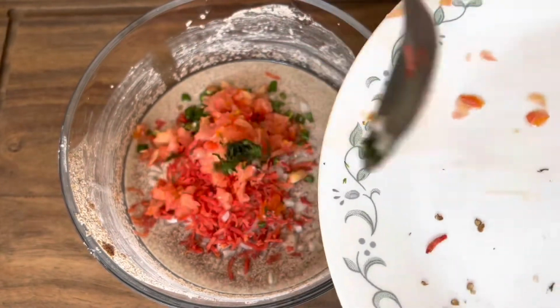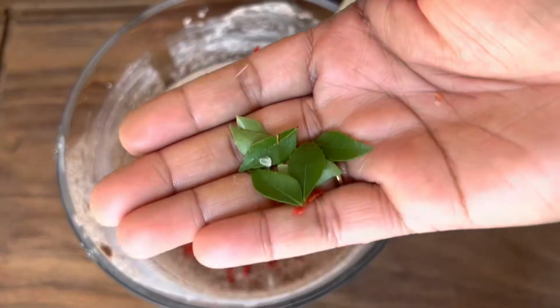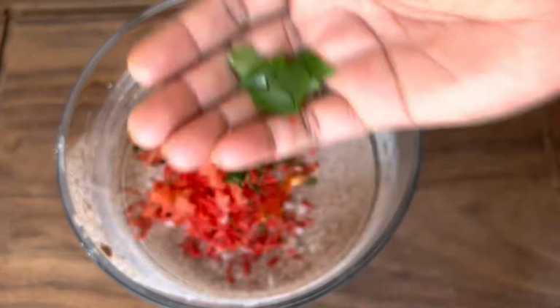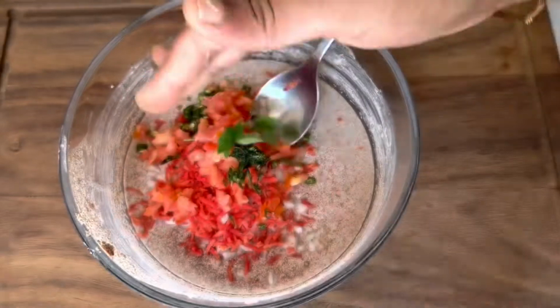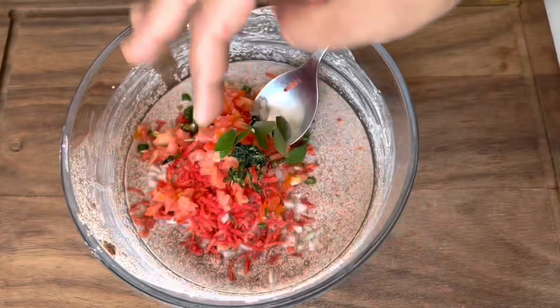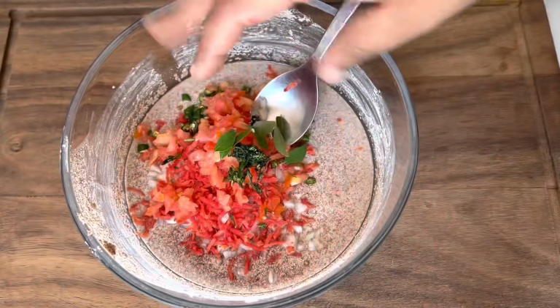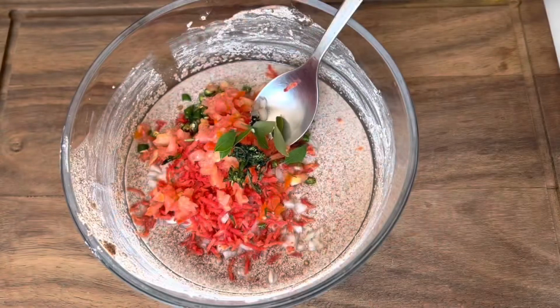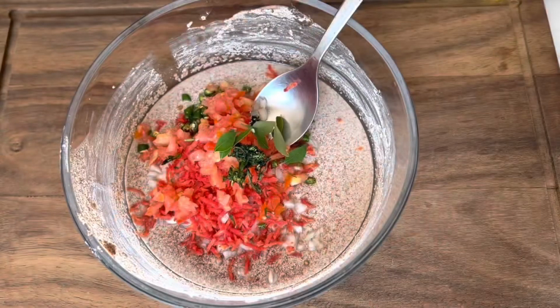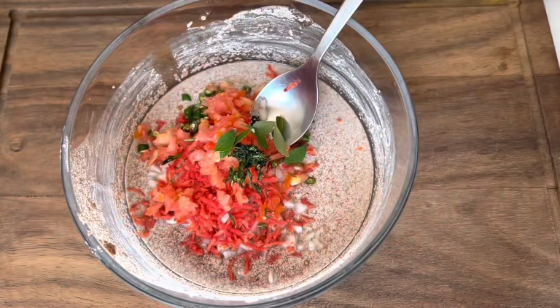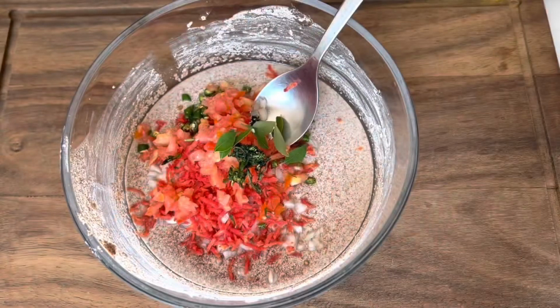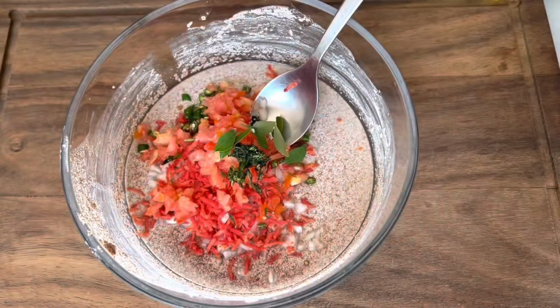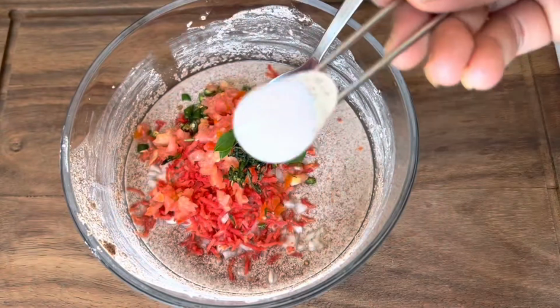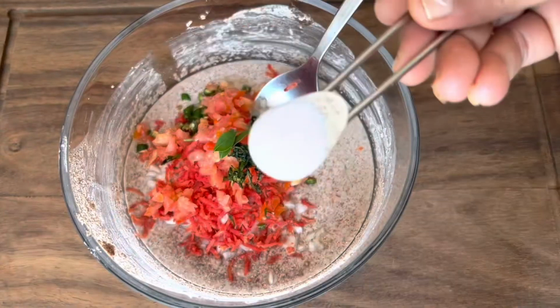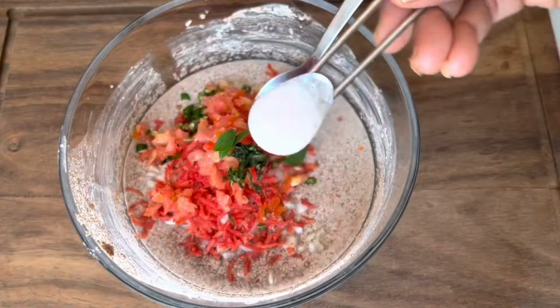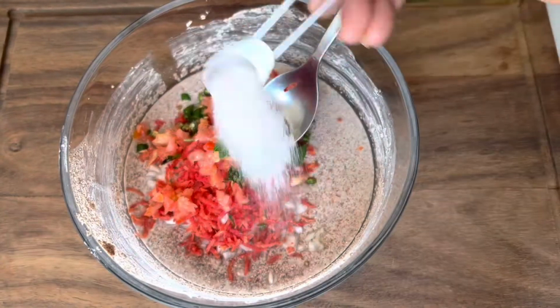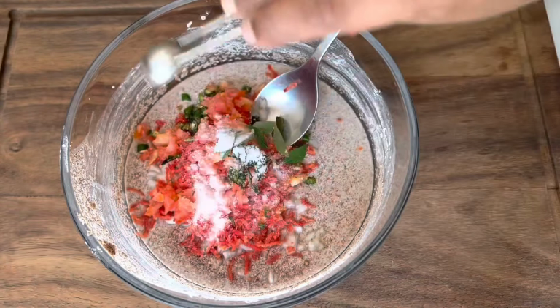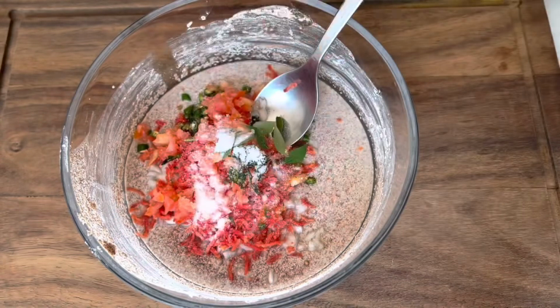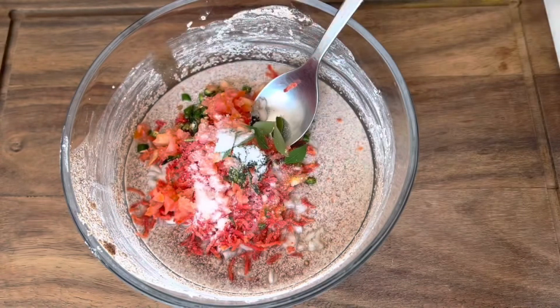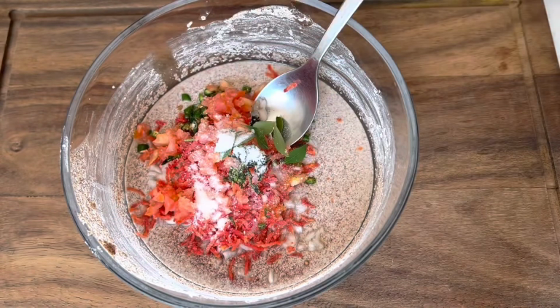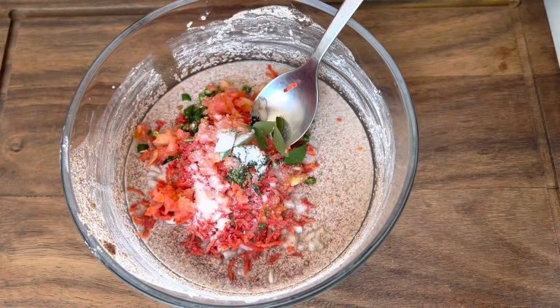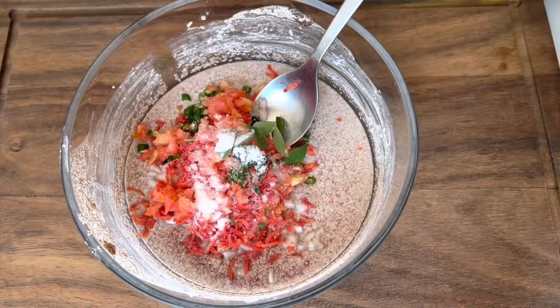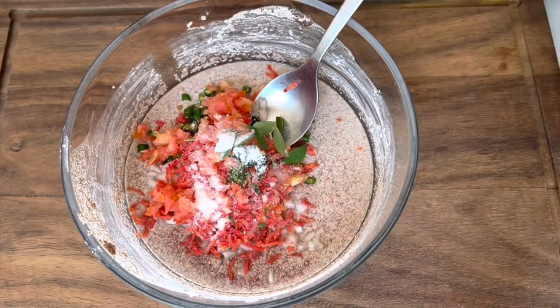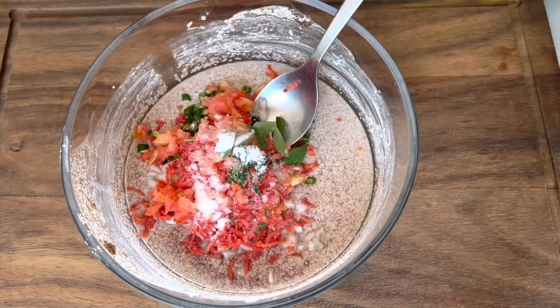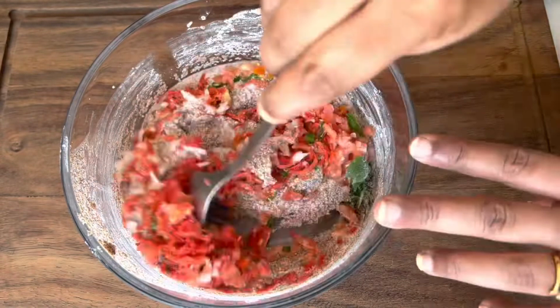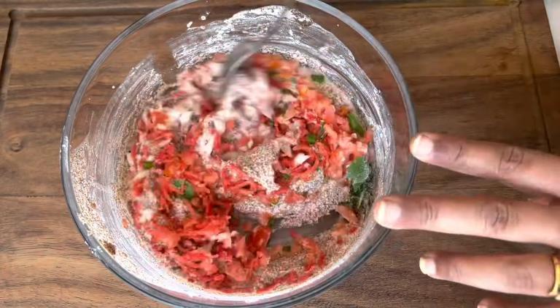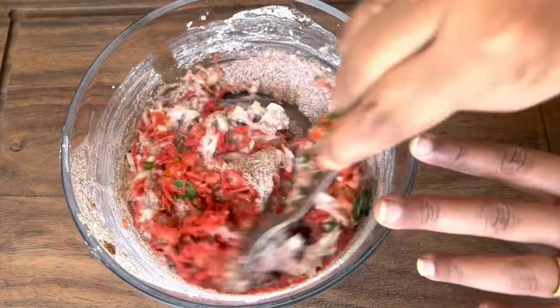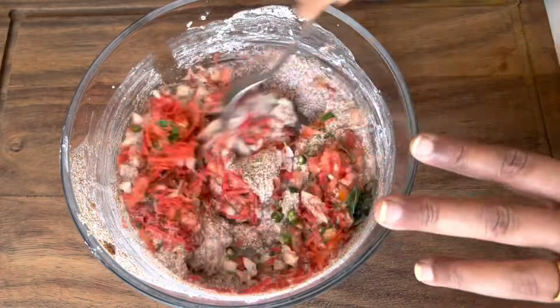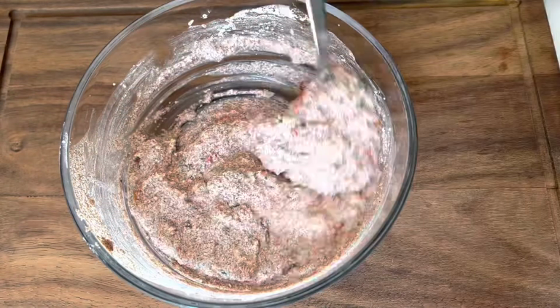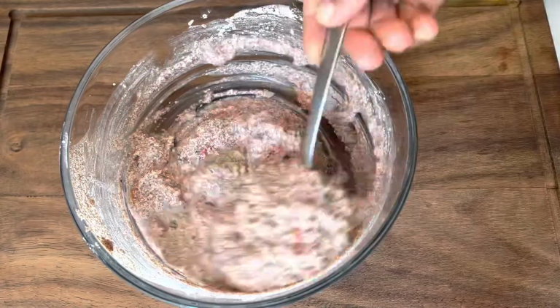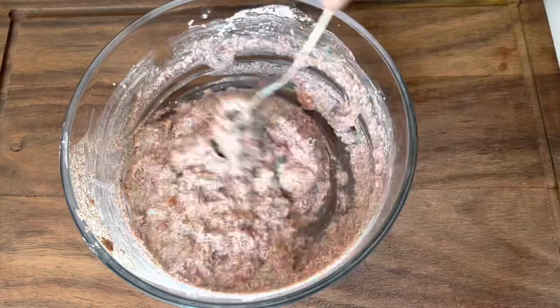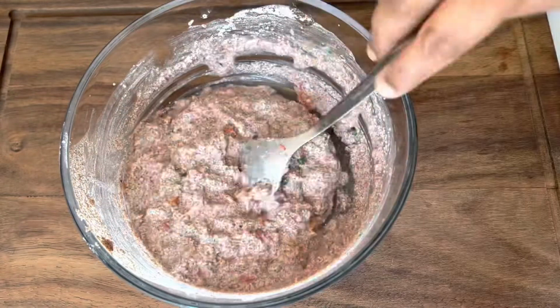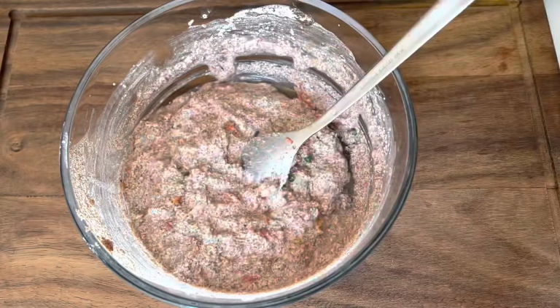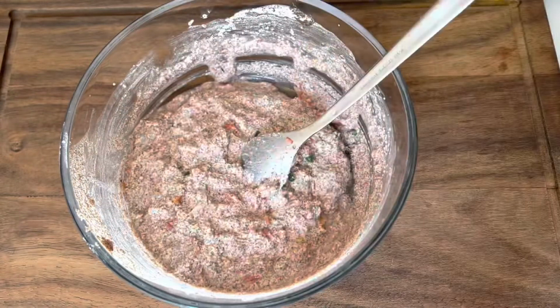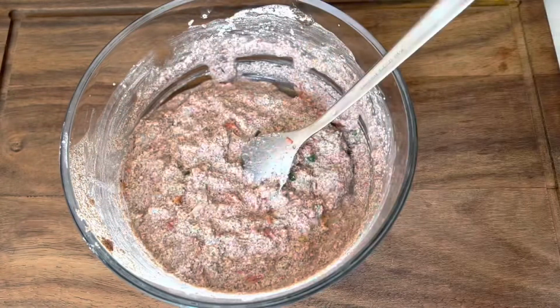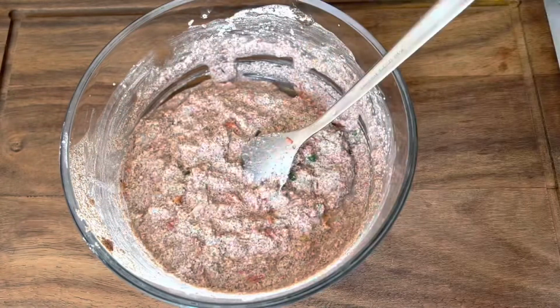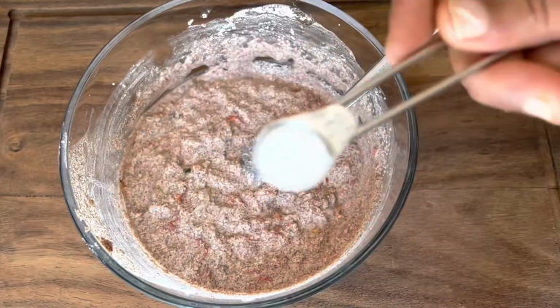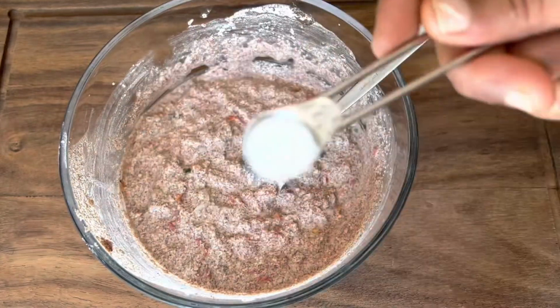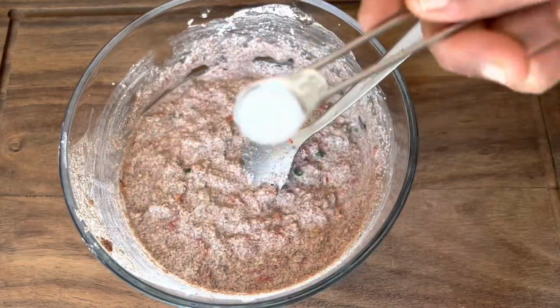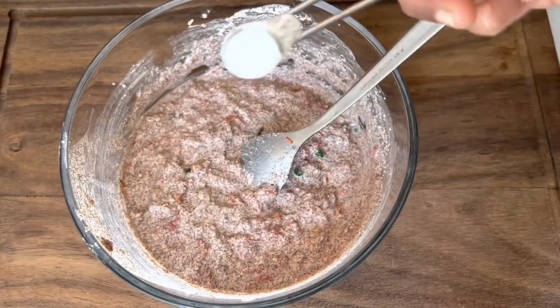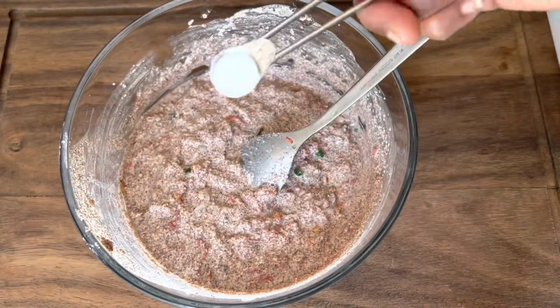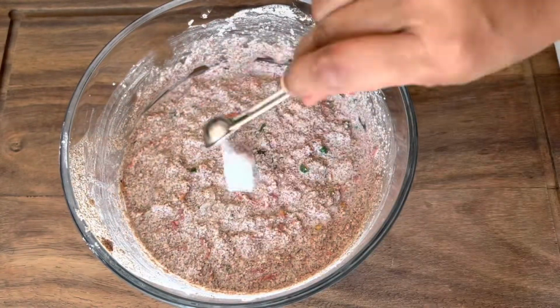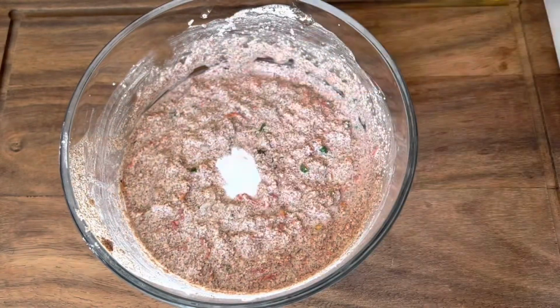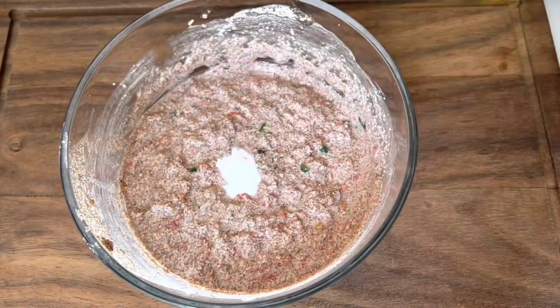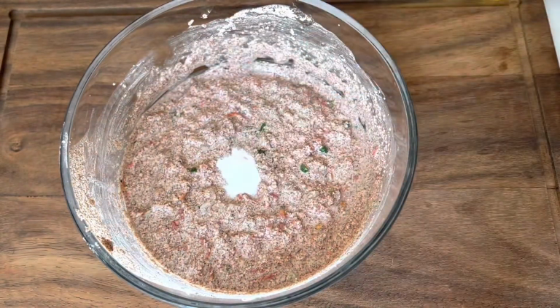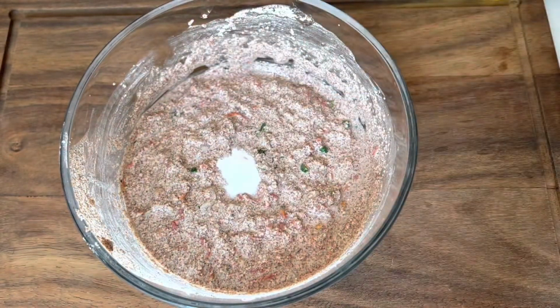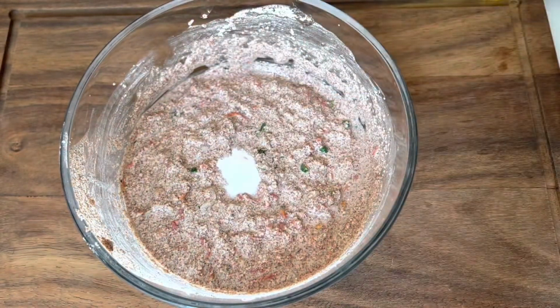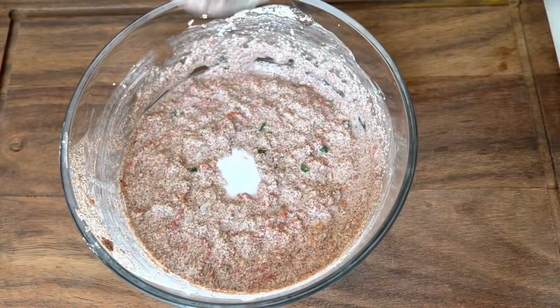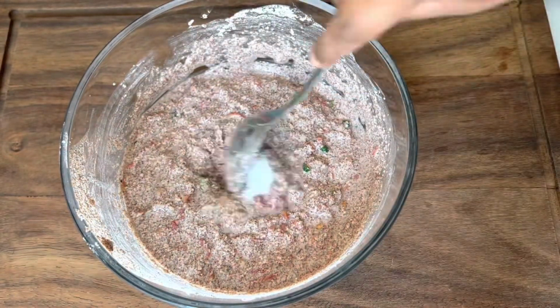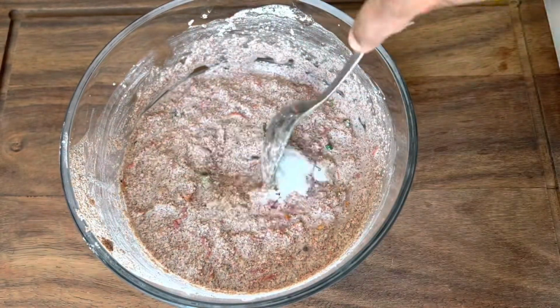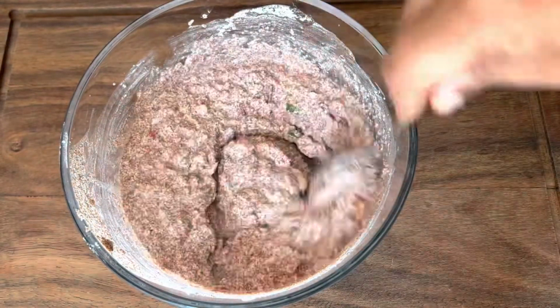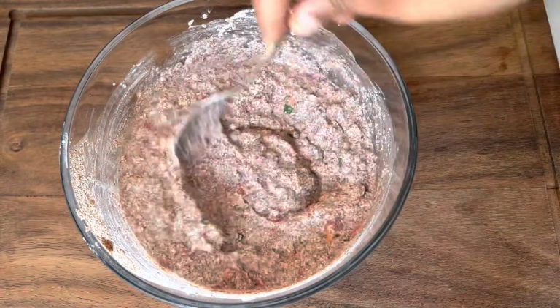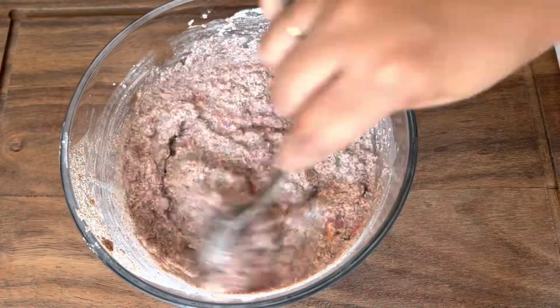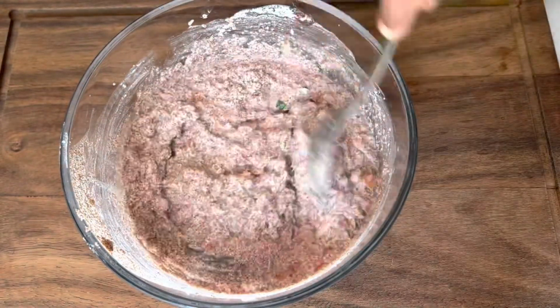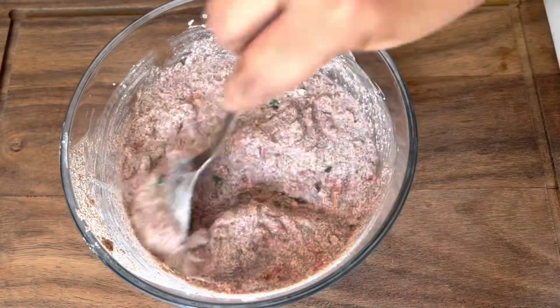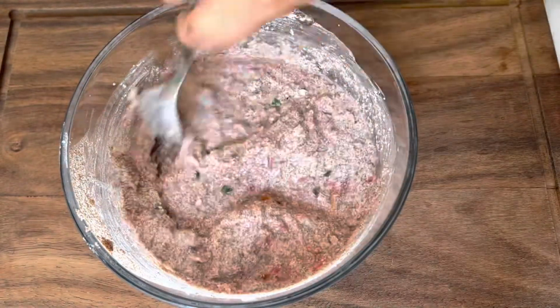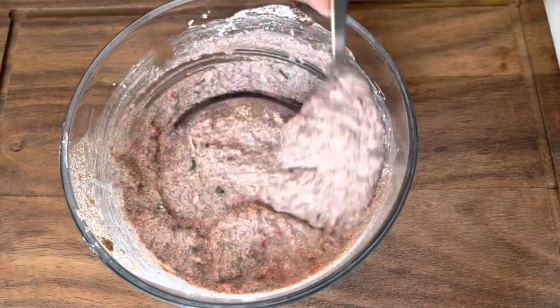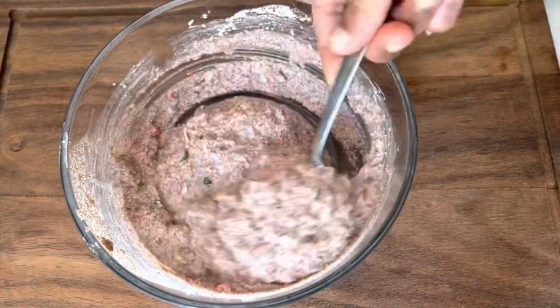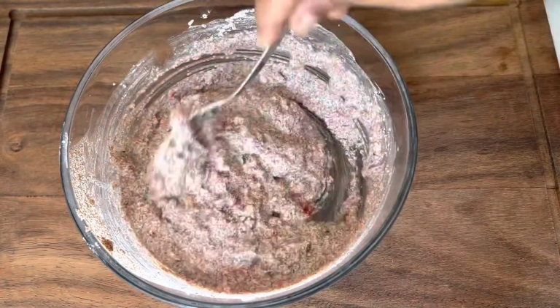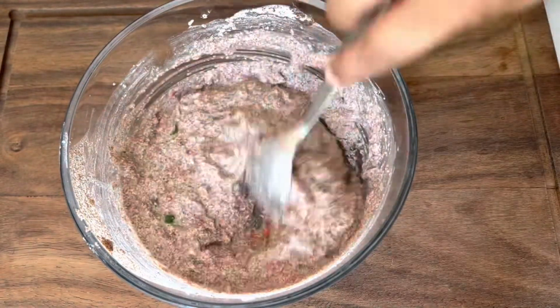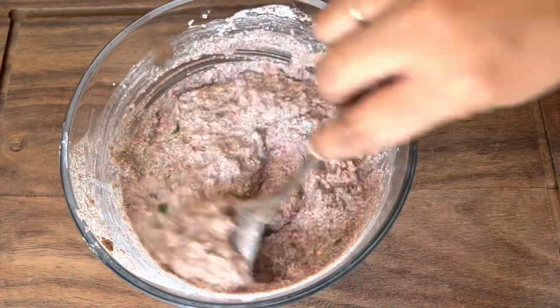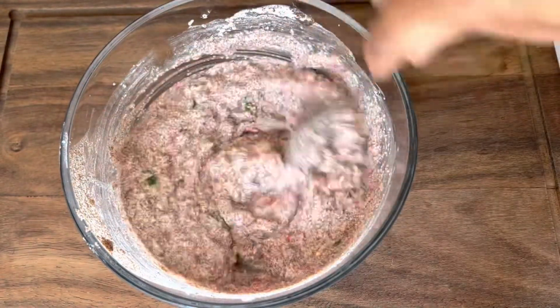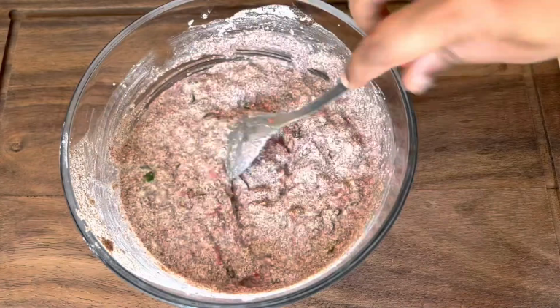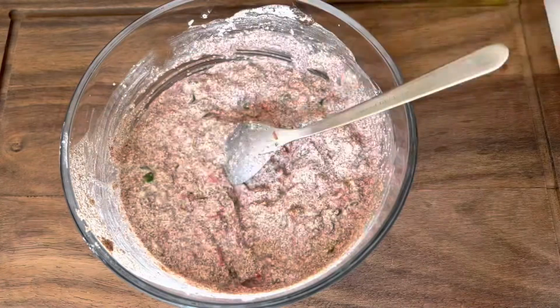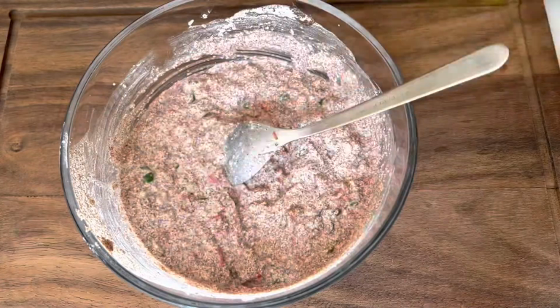Add a few curry leaves as well if you like. Add salt and mix well. Add ¼ teaspoon of baking soda and mix well.